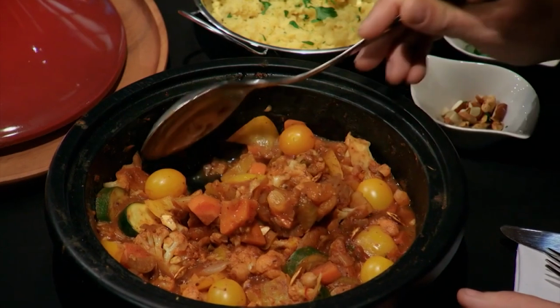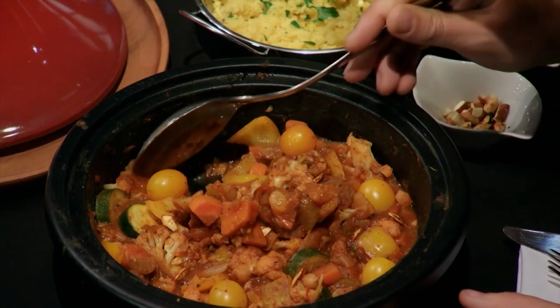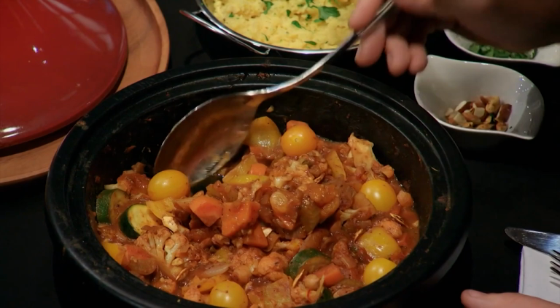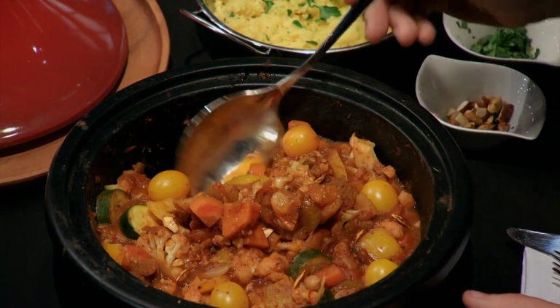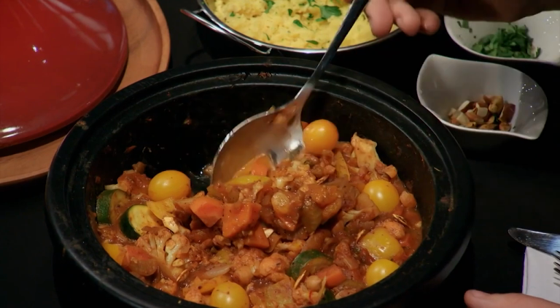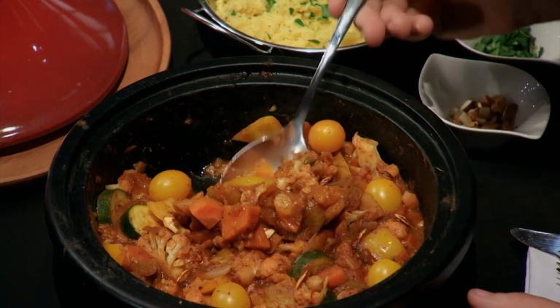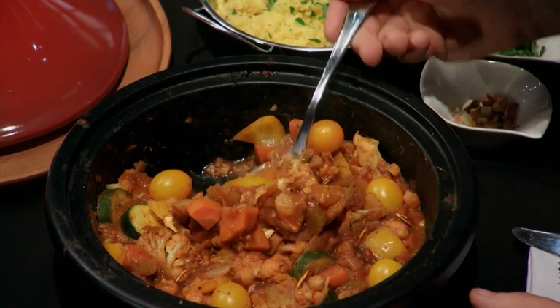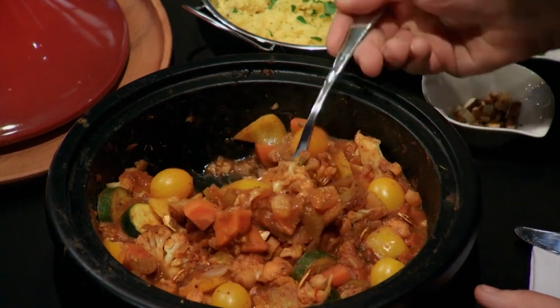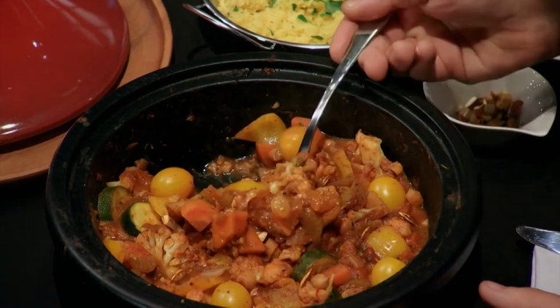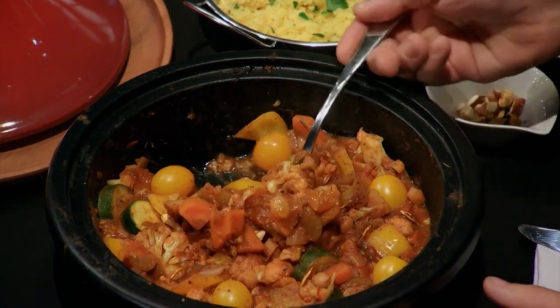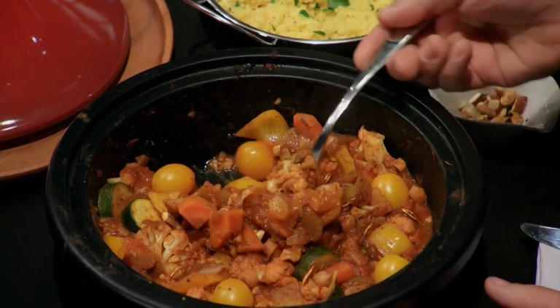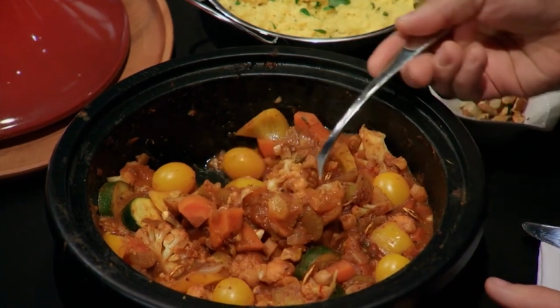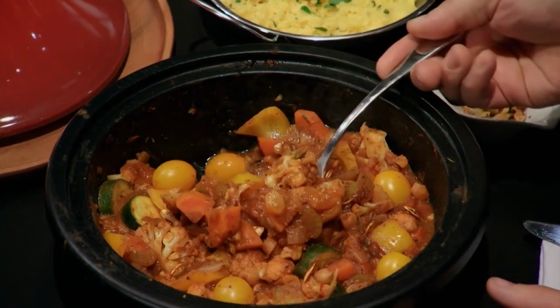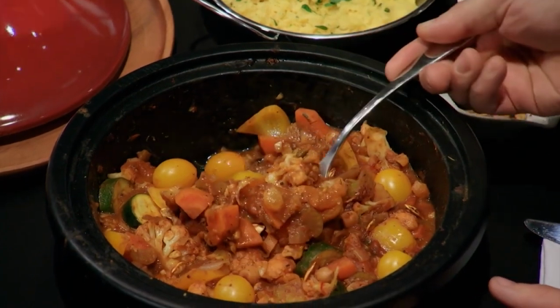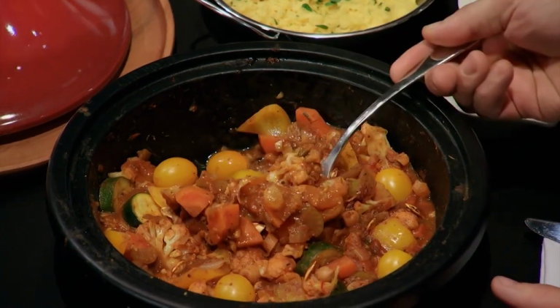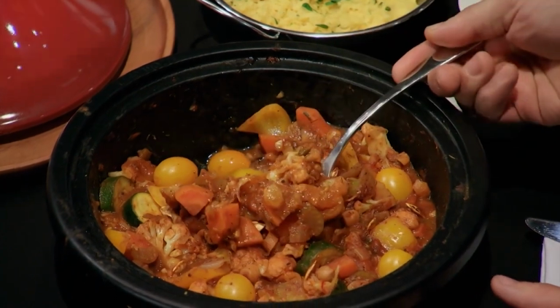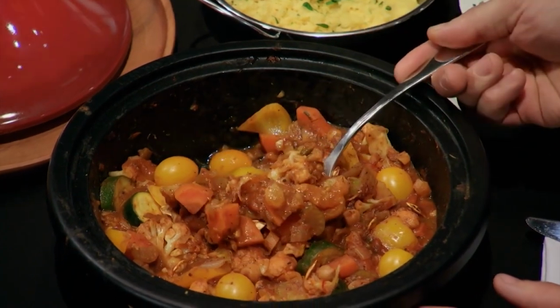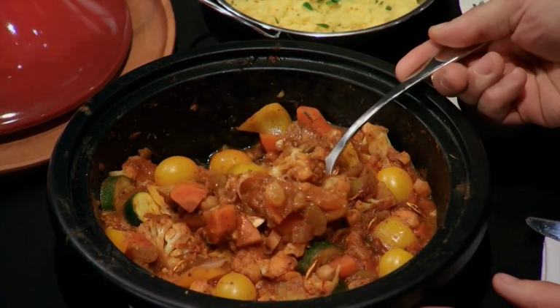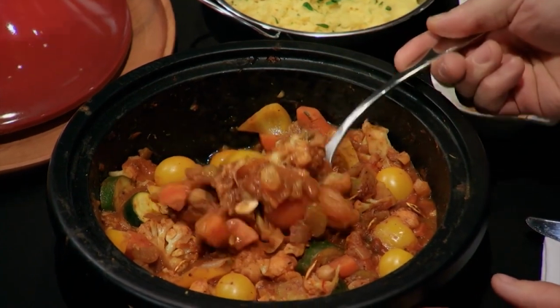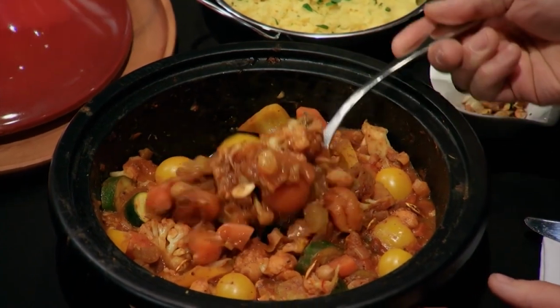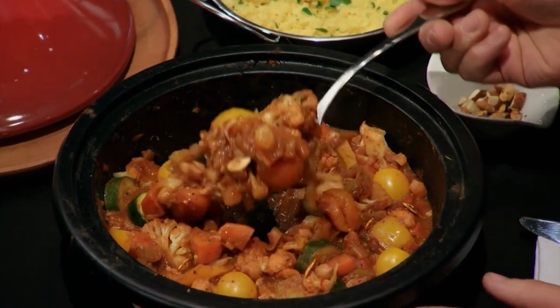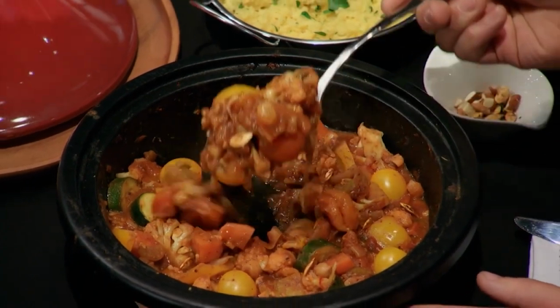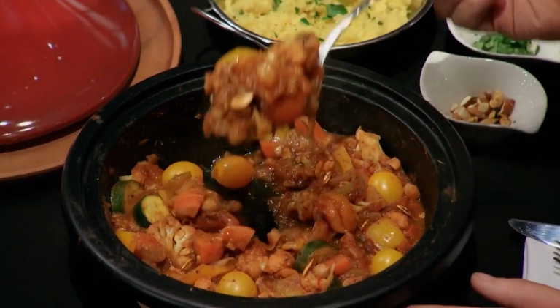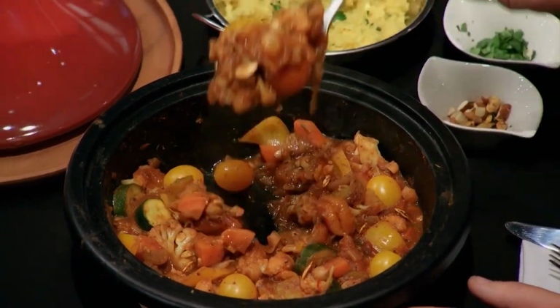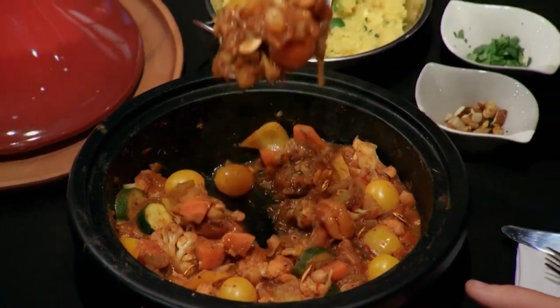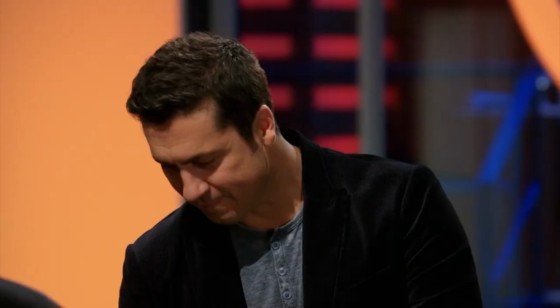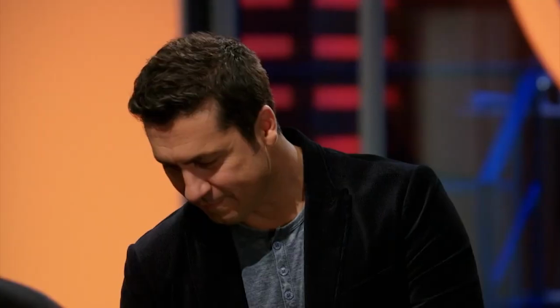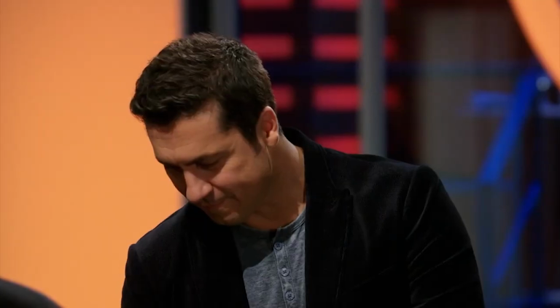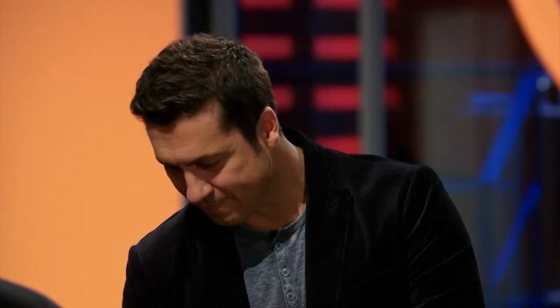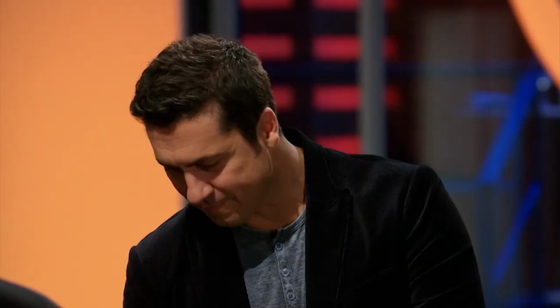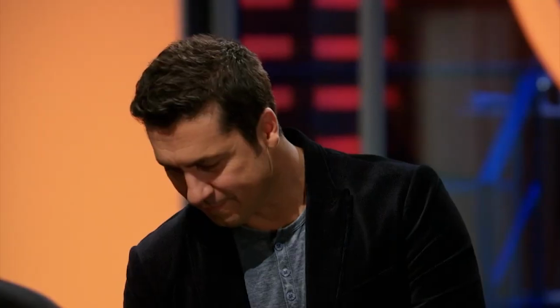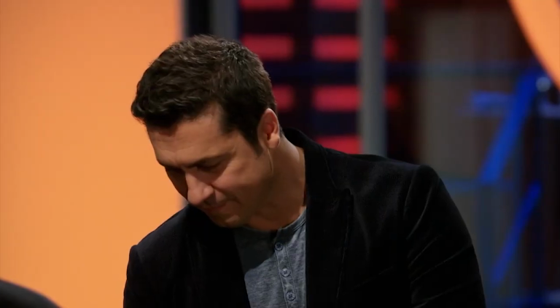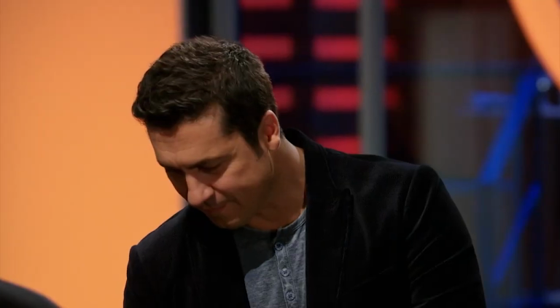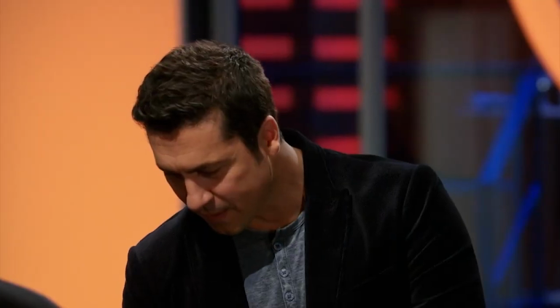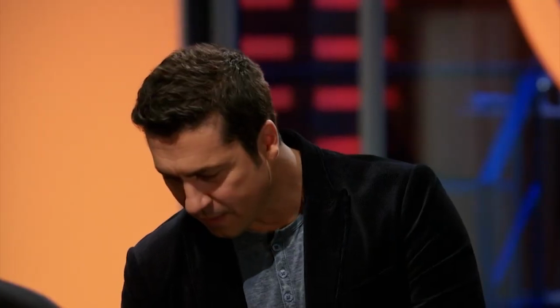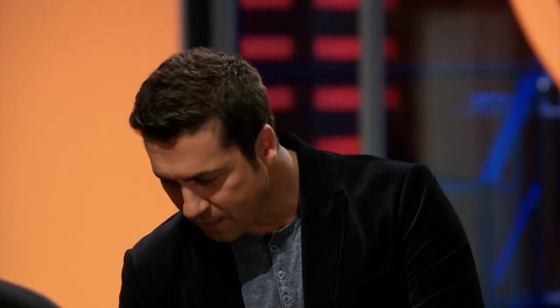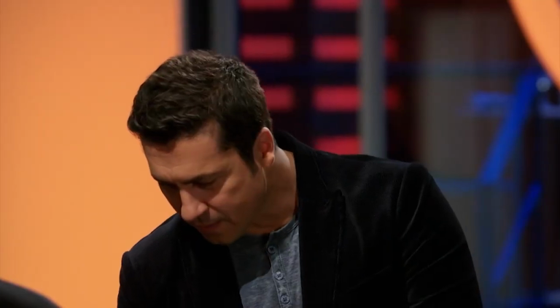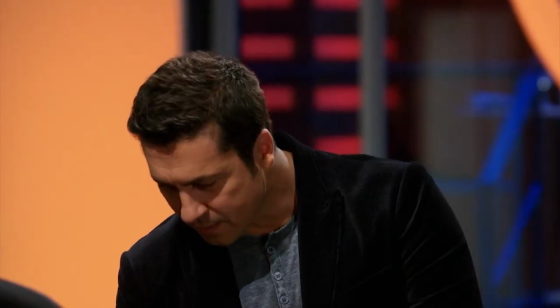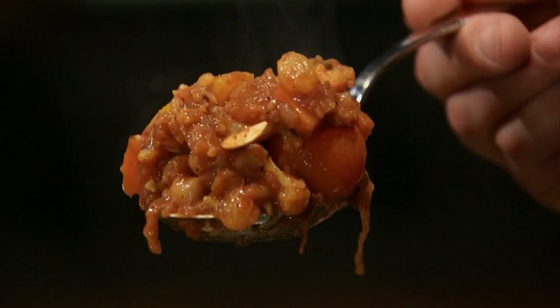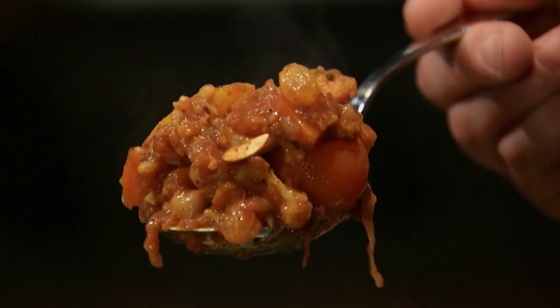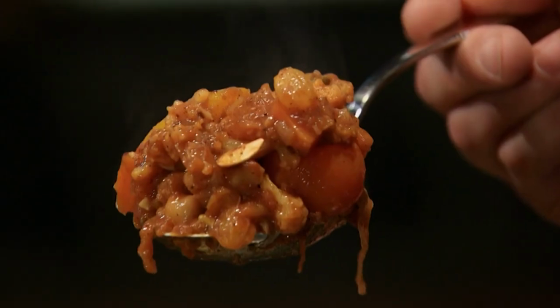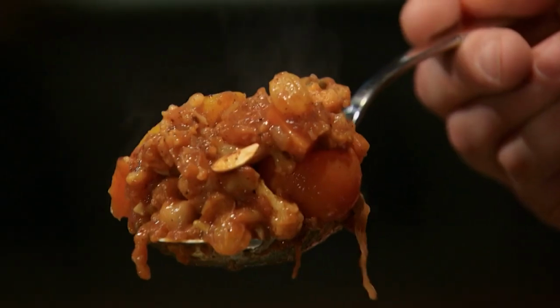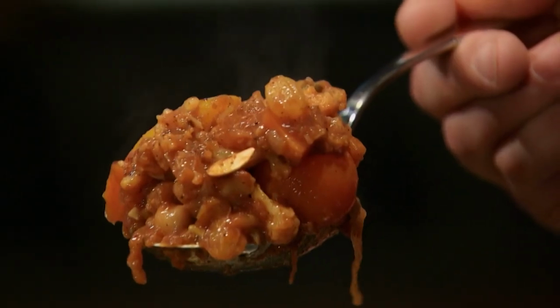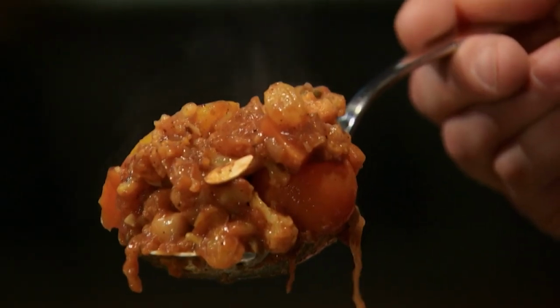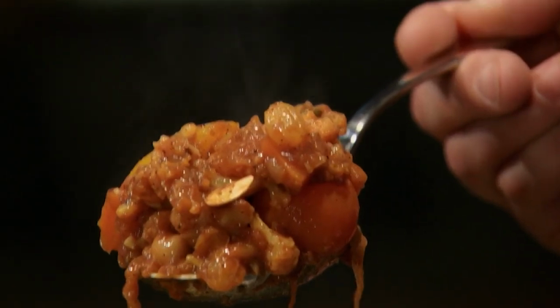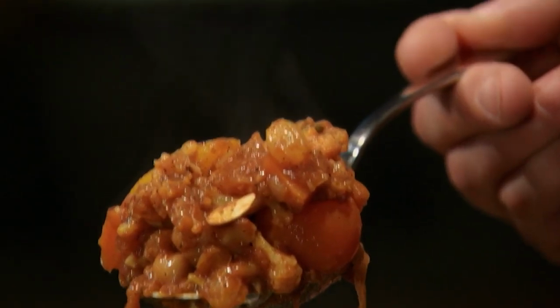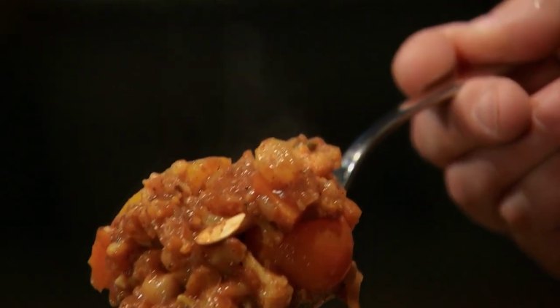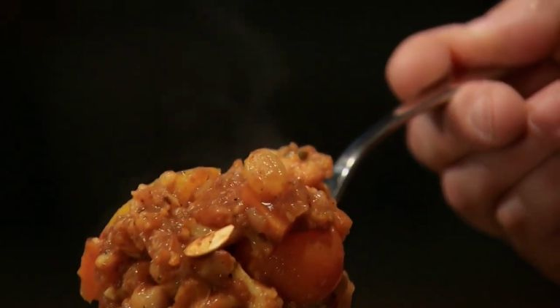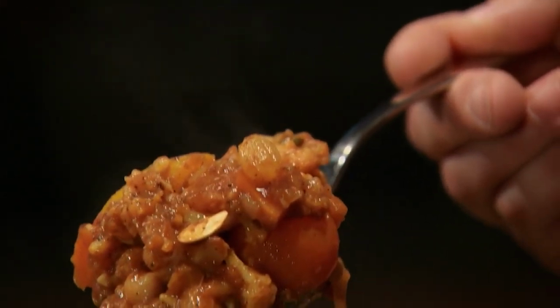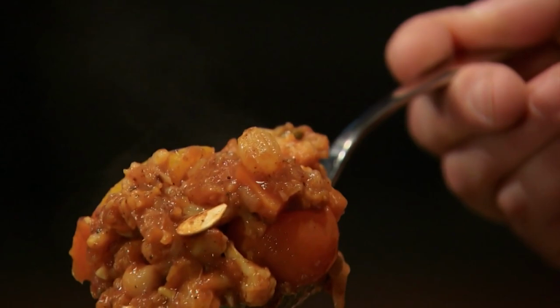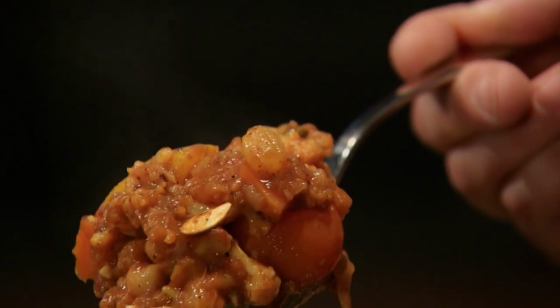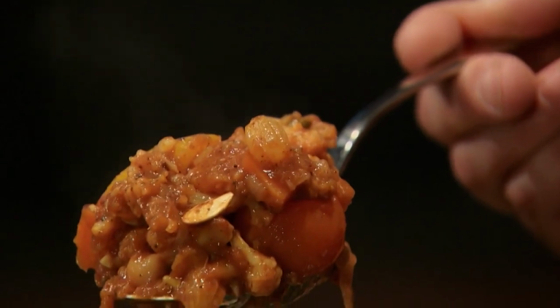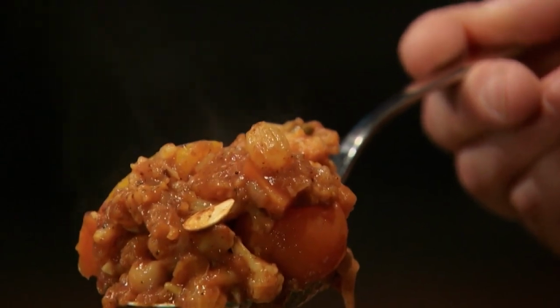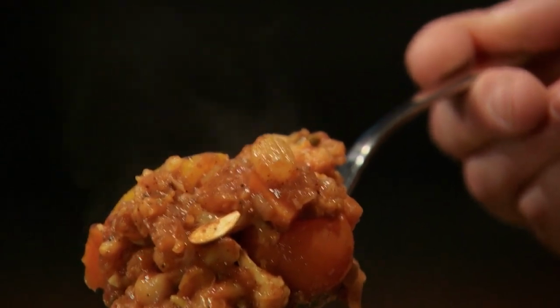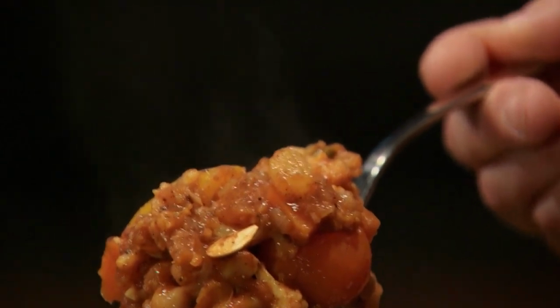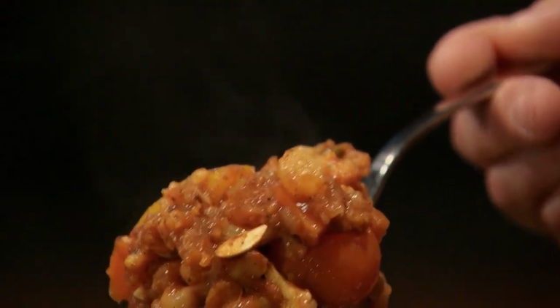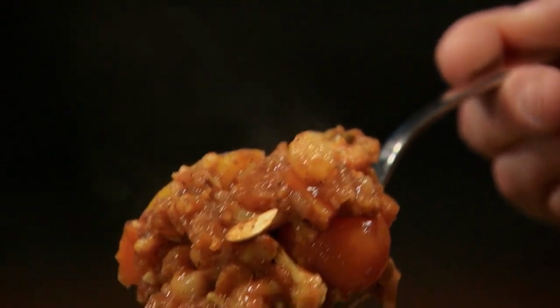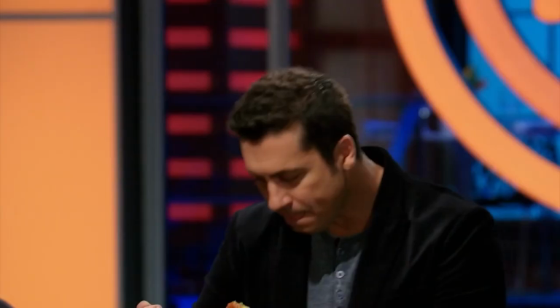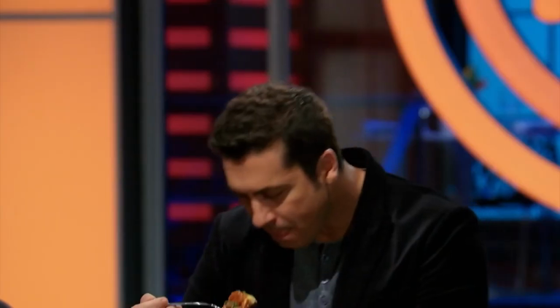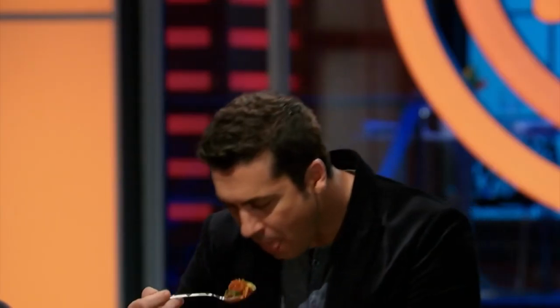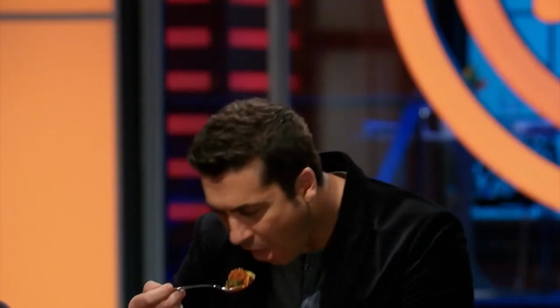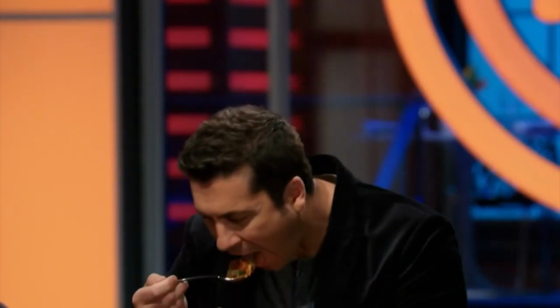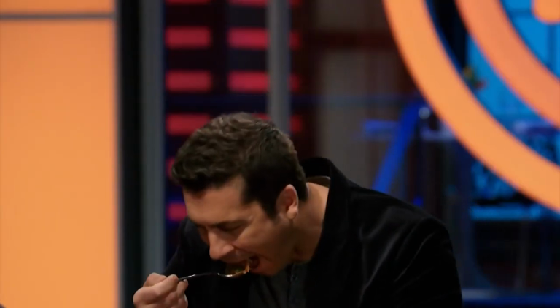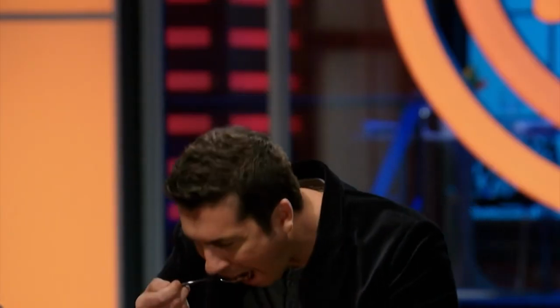So tell me what vegetables you have in here. Some pumpkin, carrots, celery, chickpeas, zucchini.